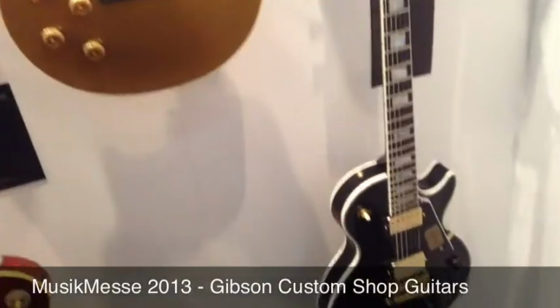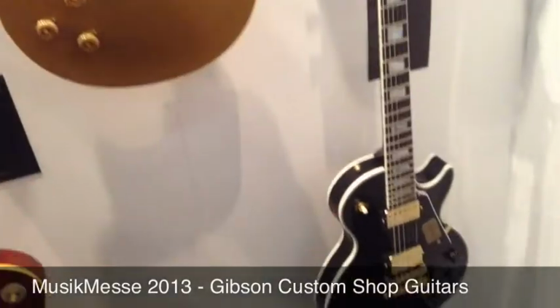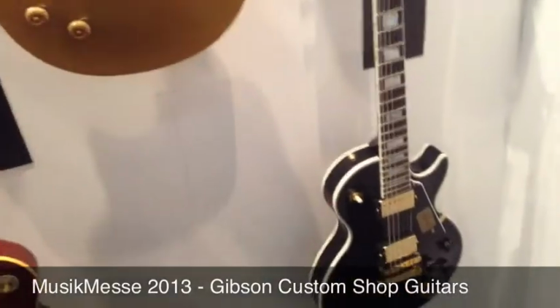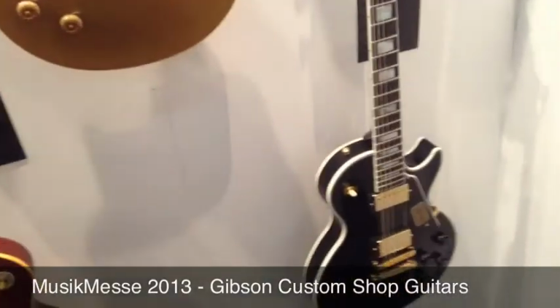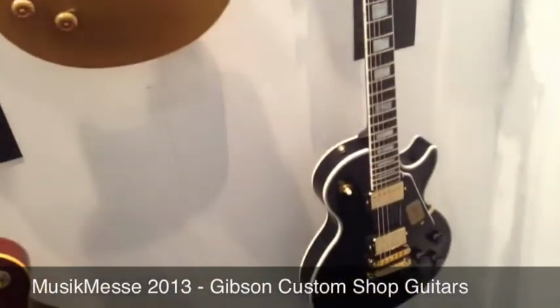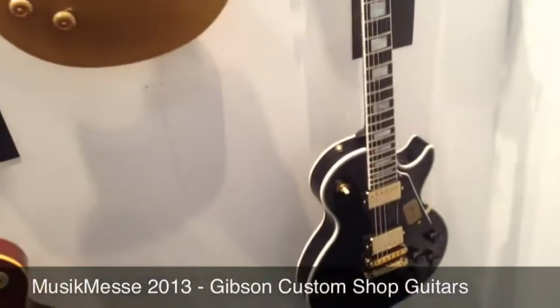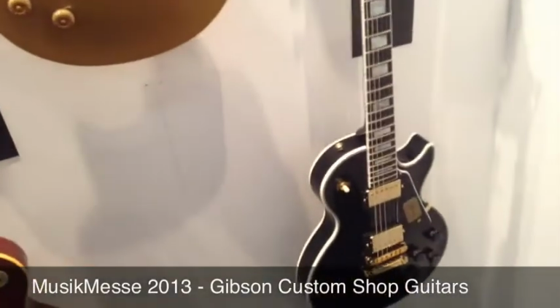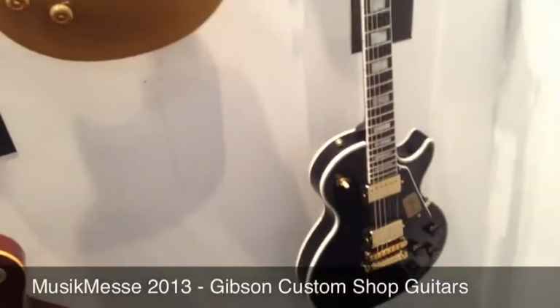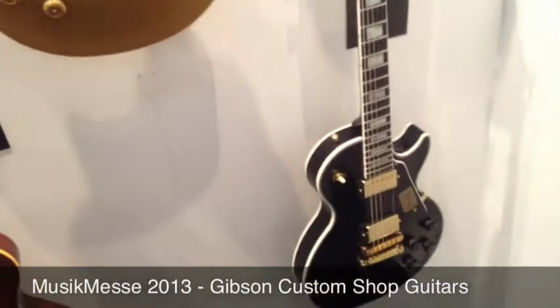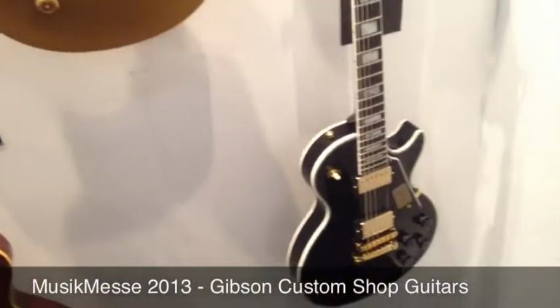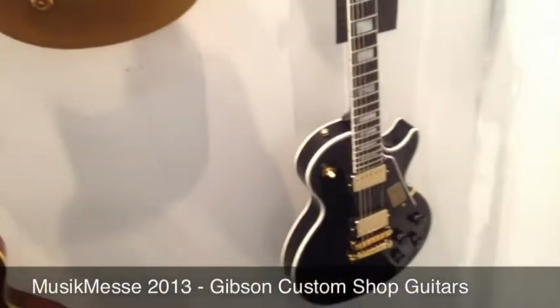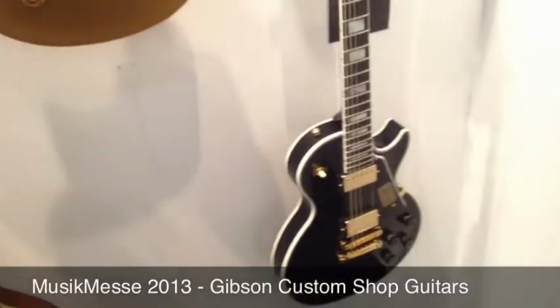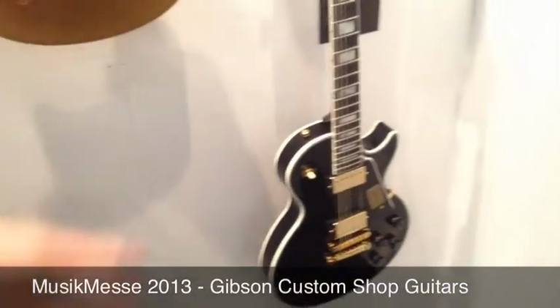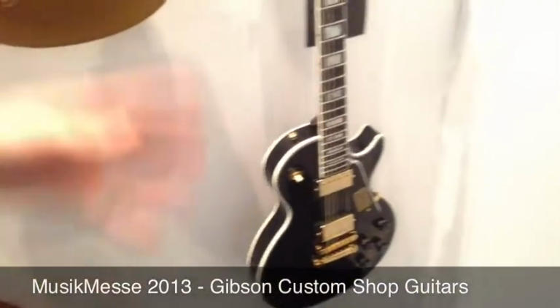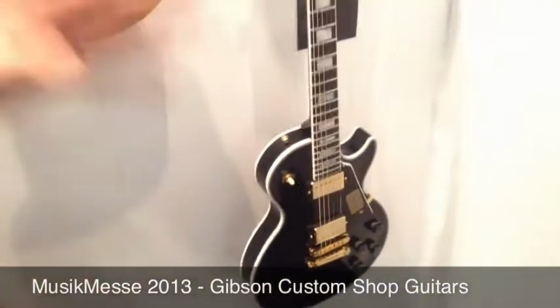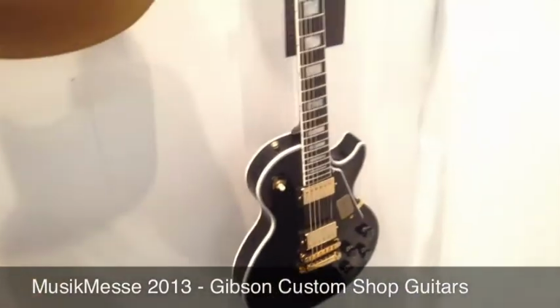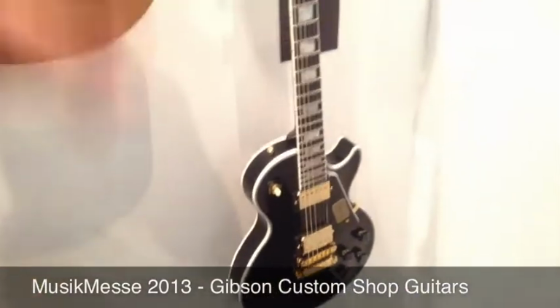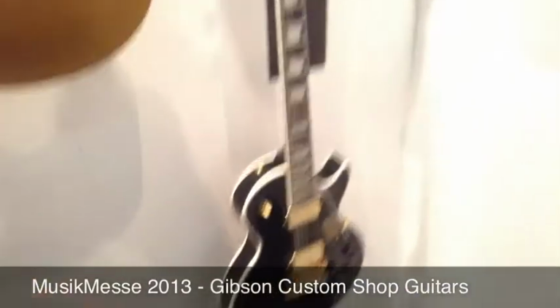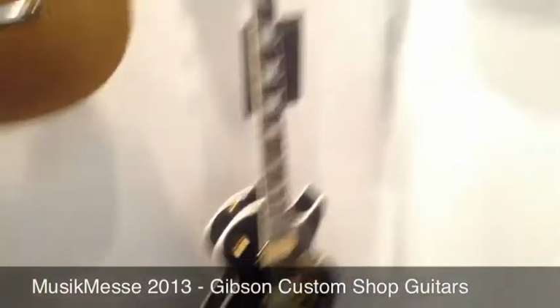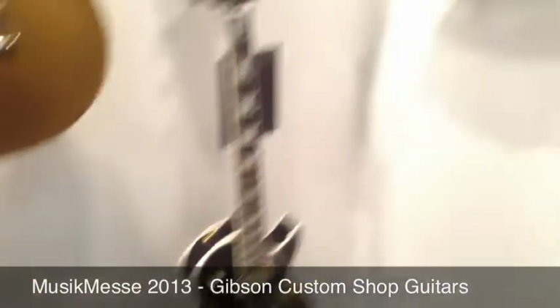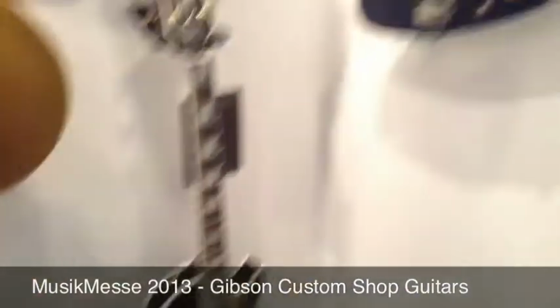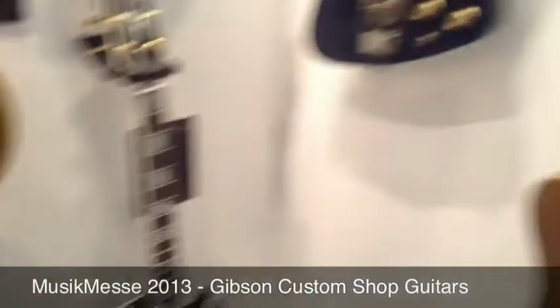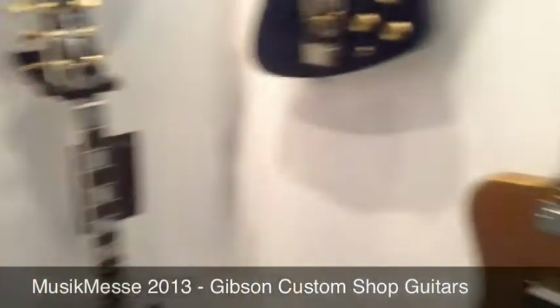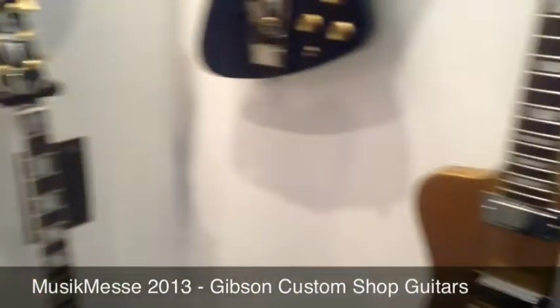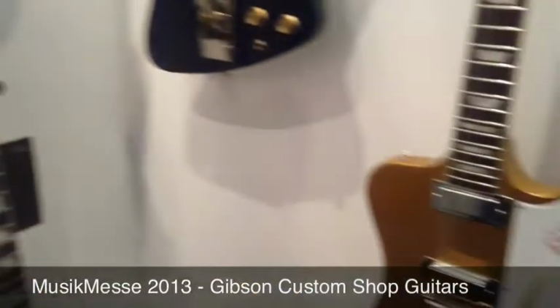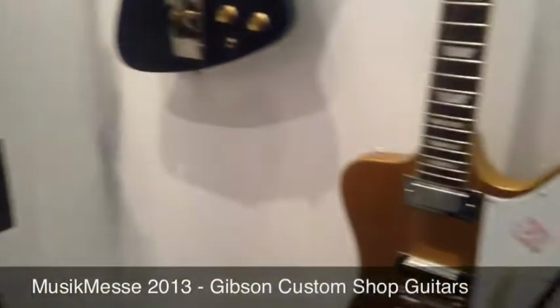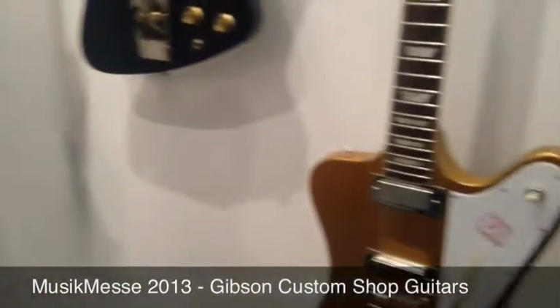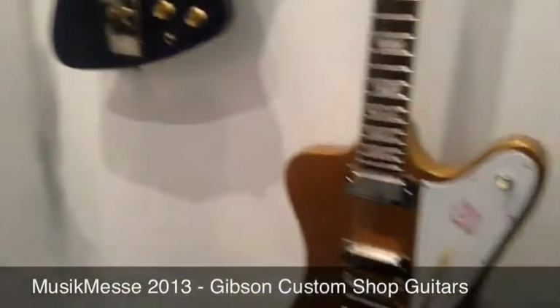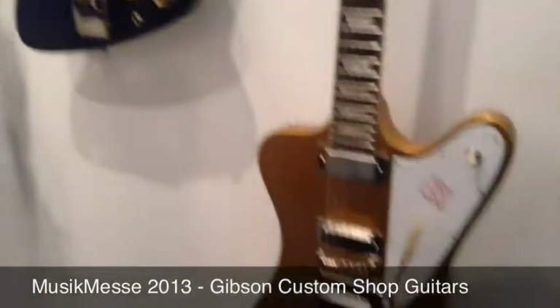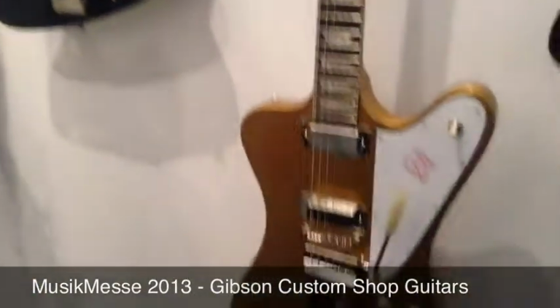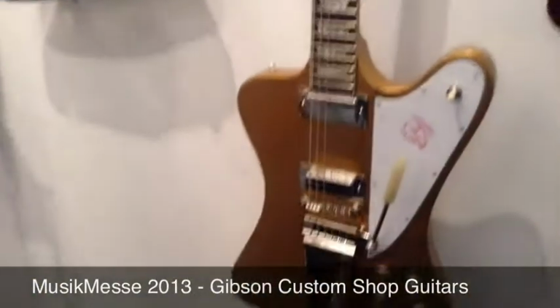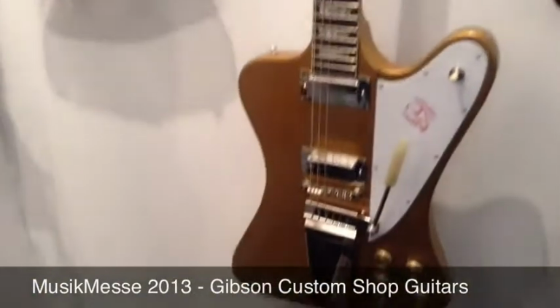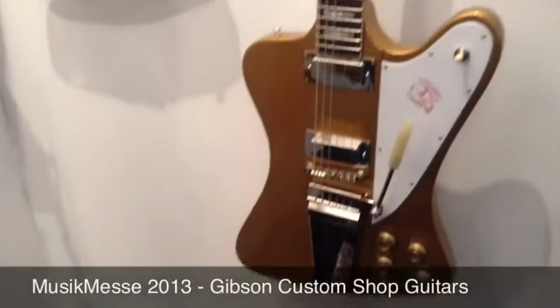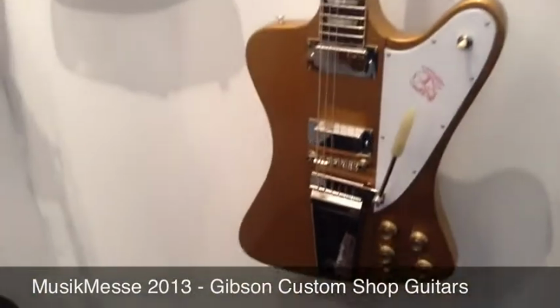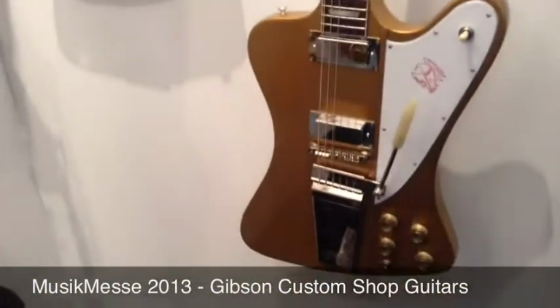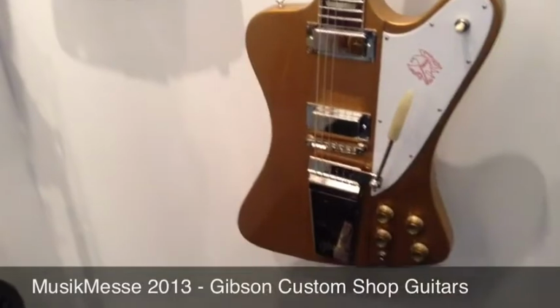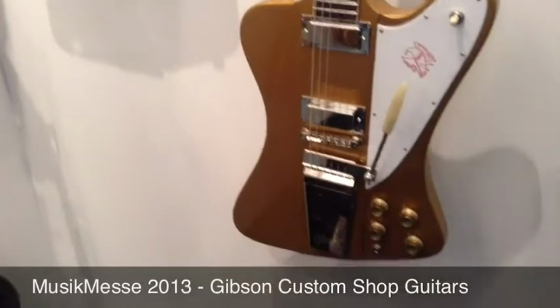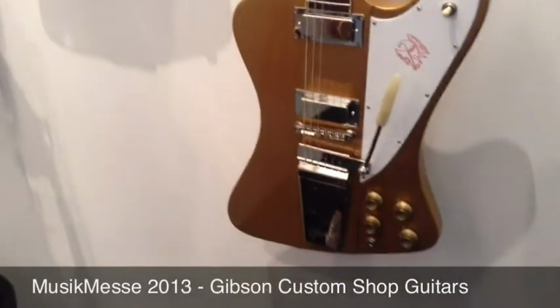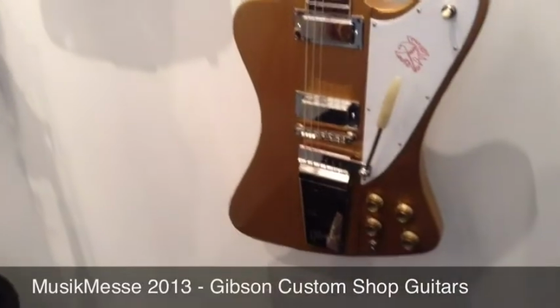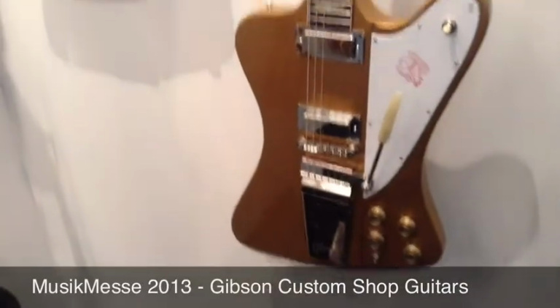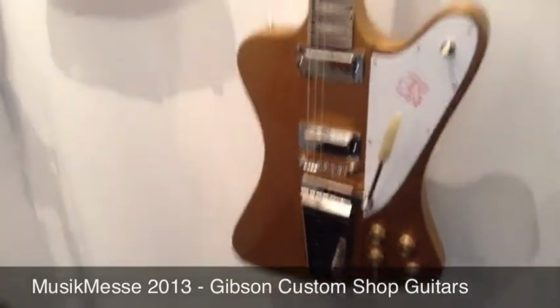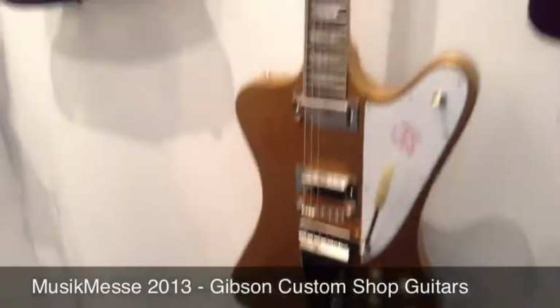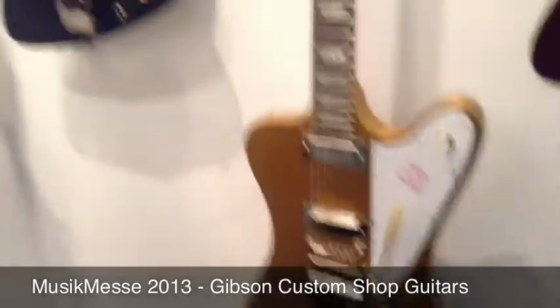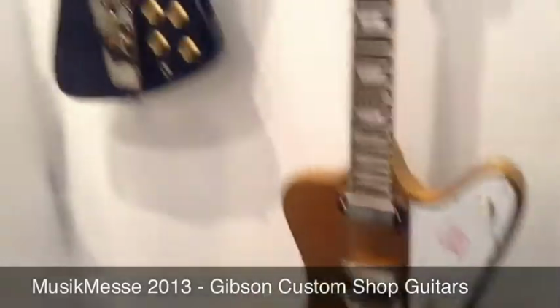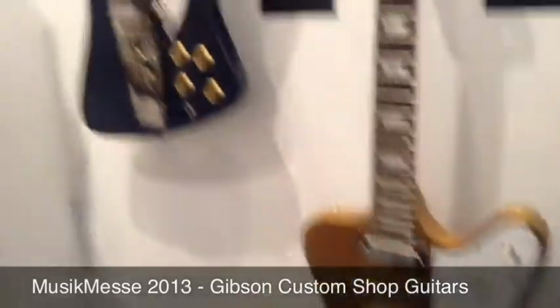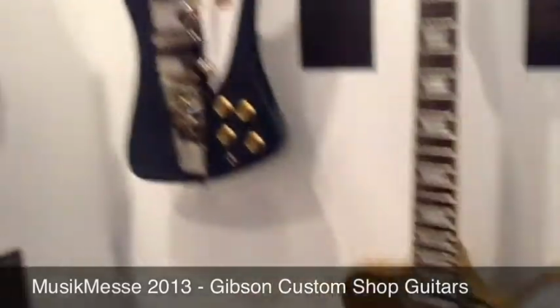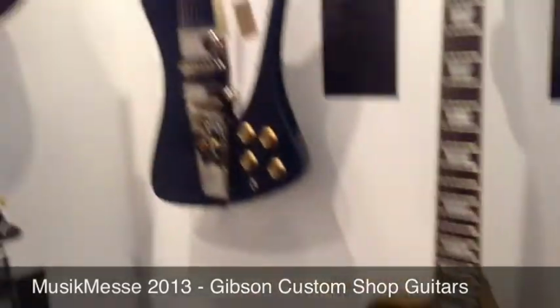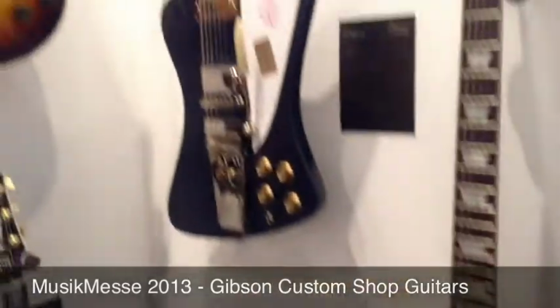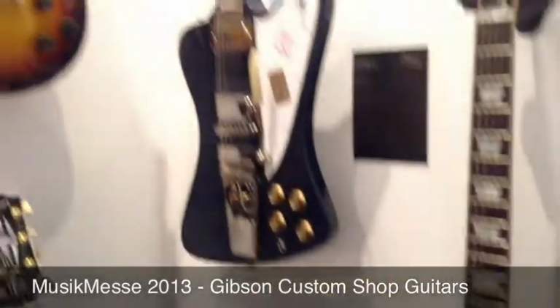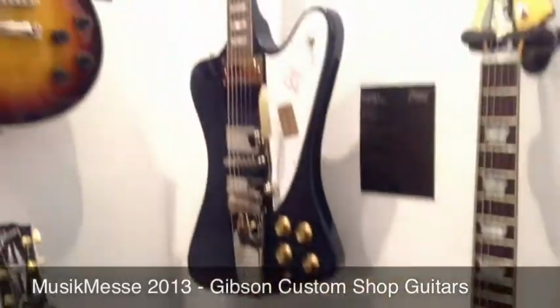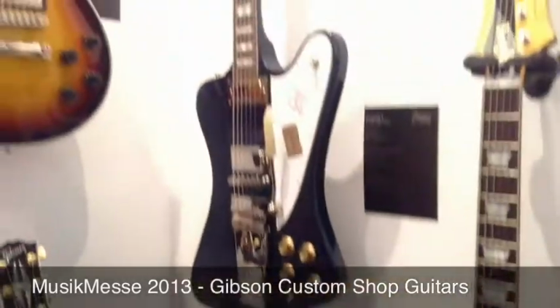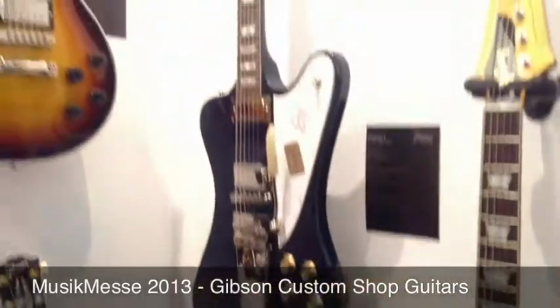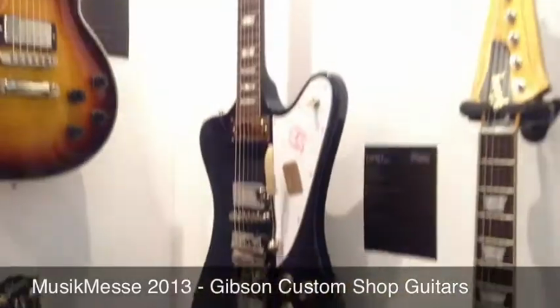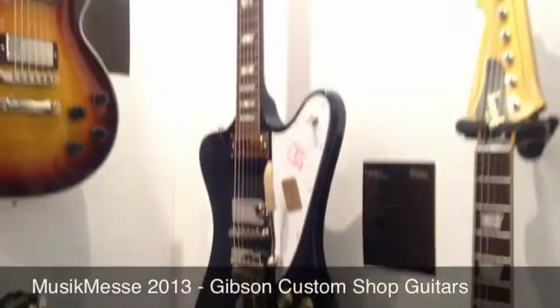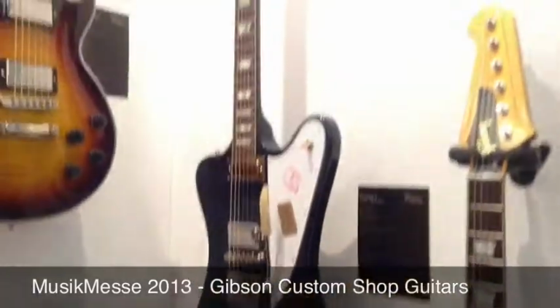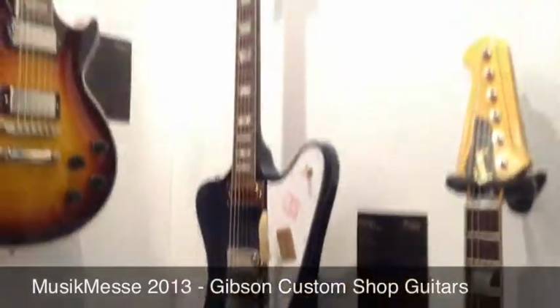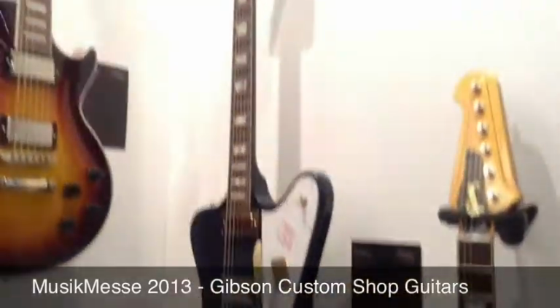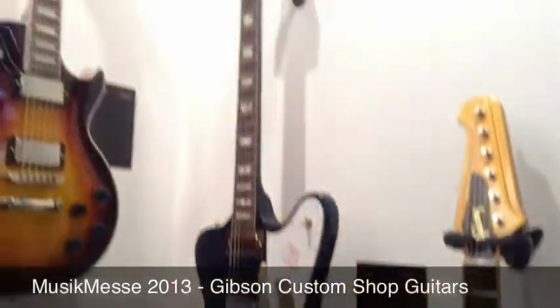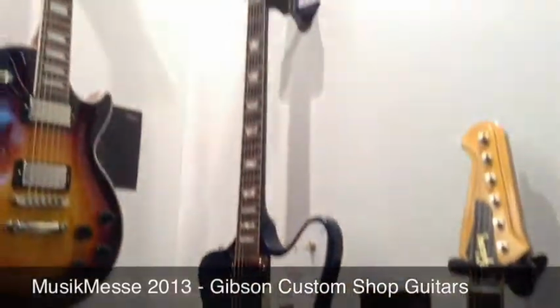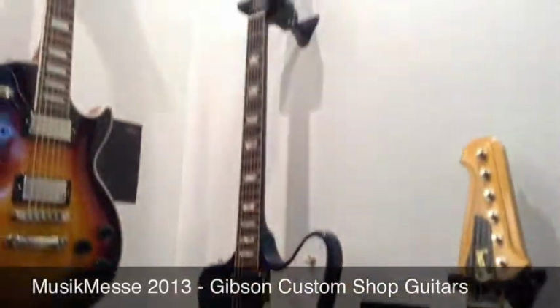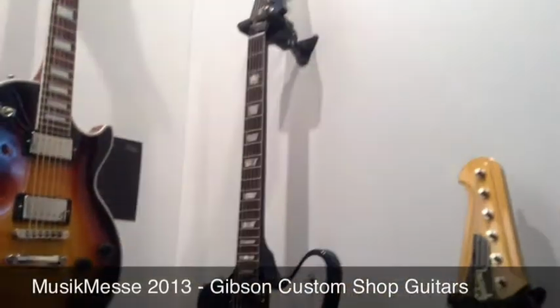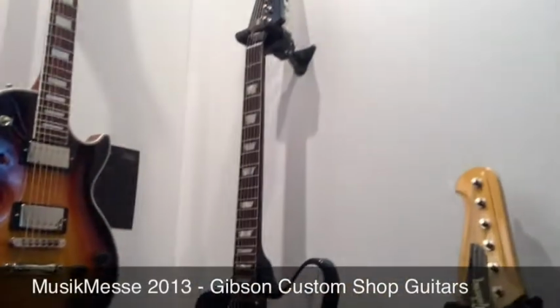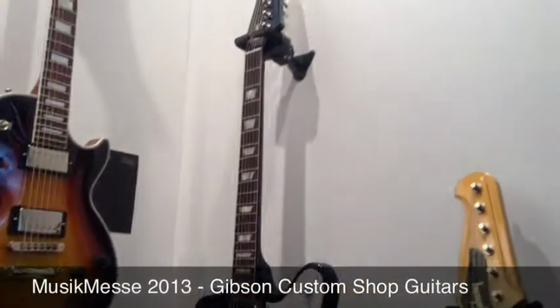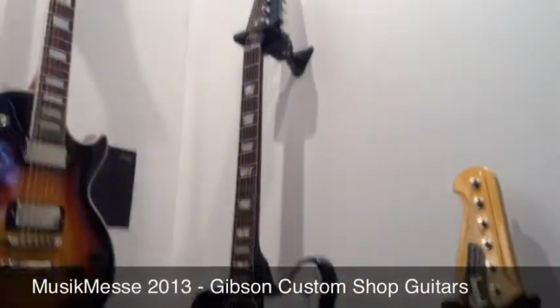It's an exciting product offering from both Gibson Custom and Gibson Memphis.